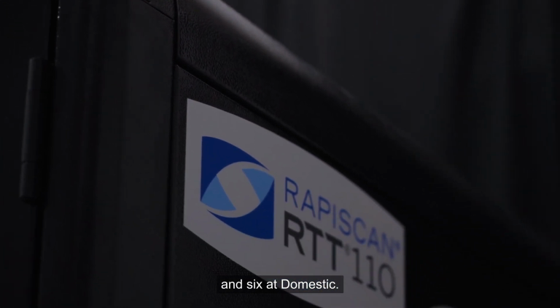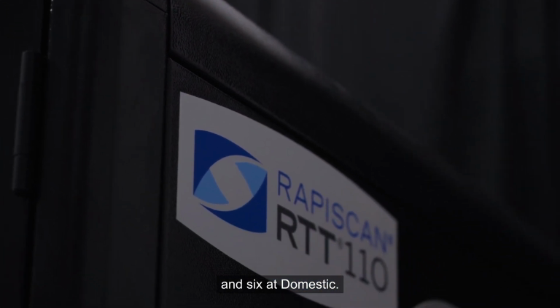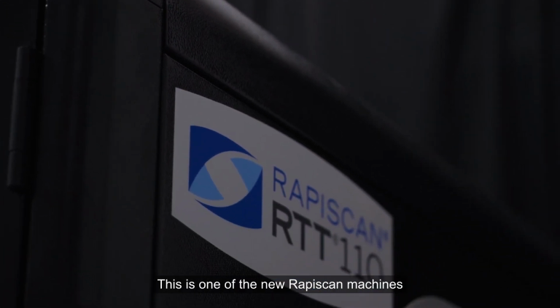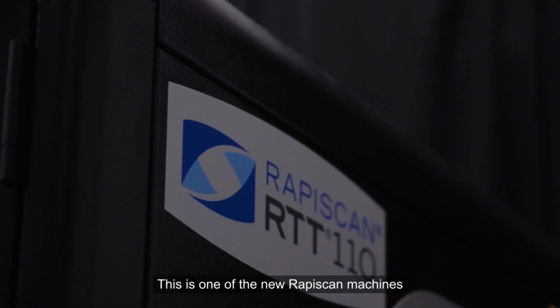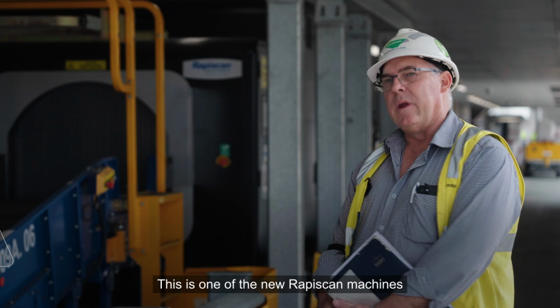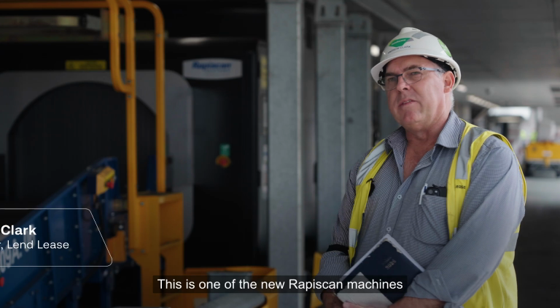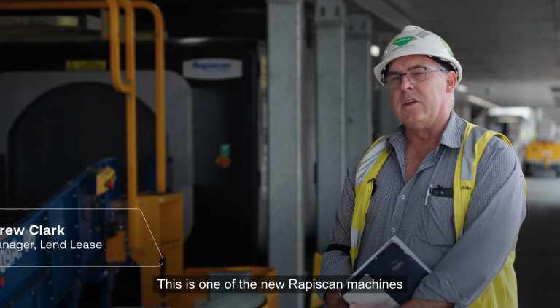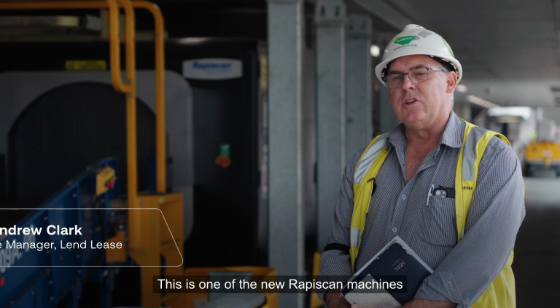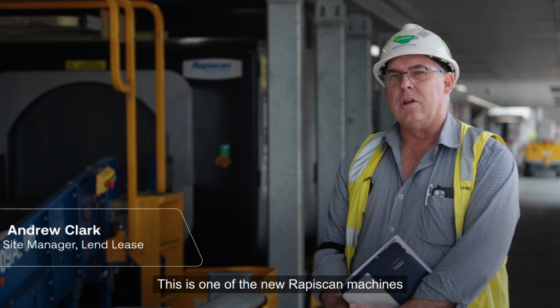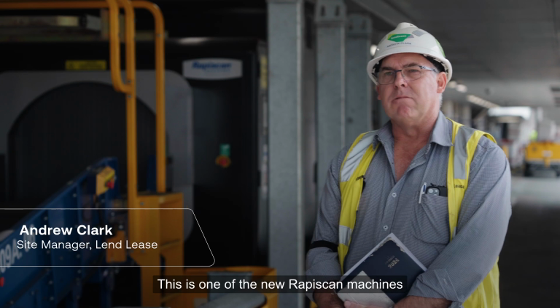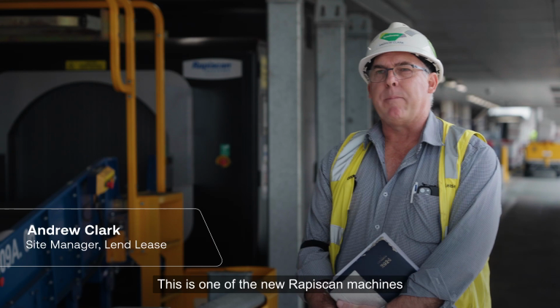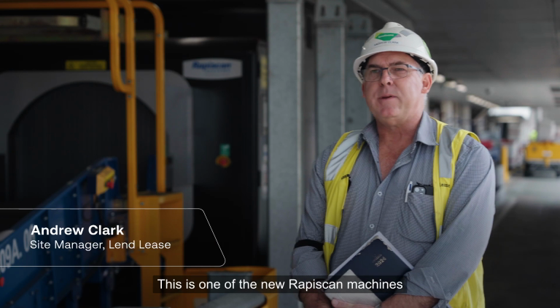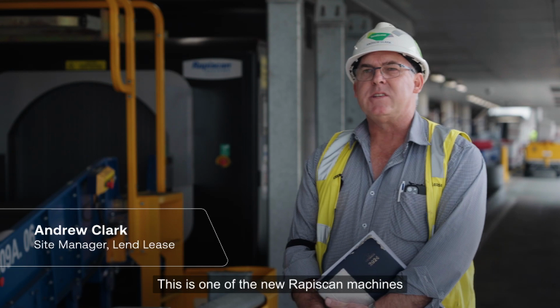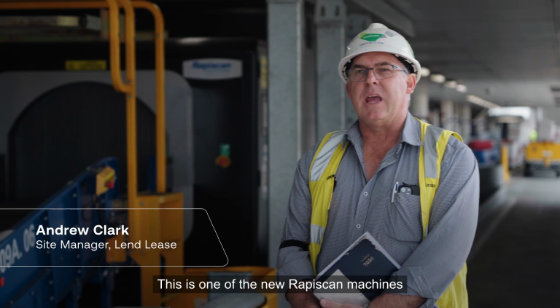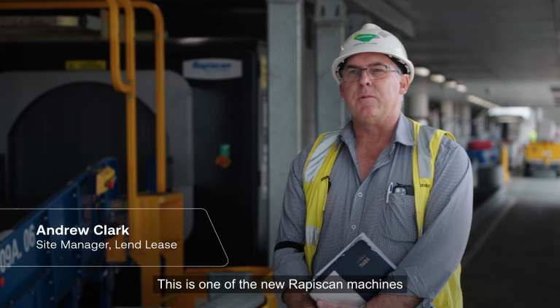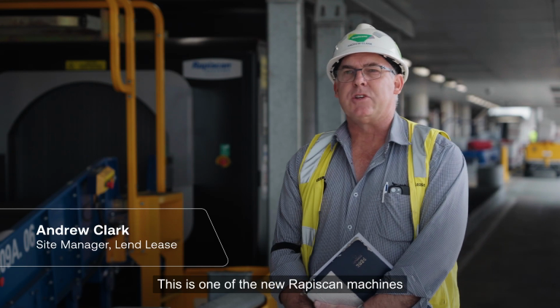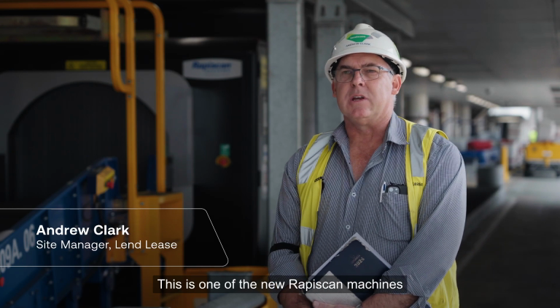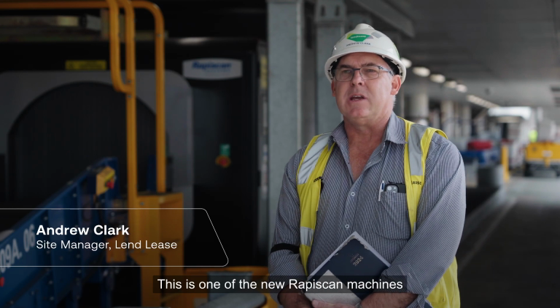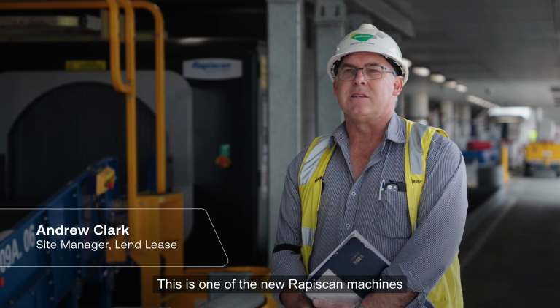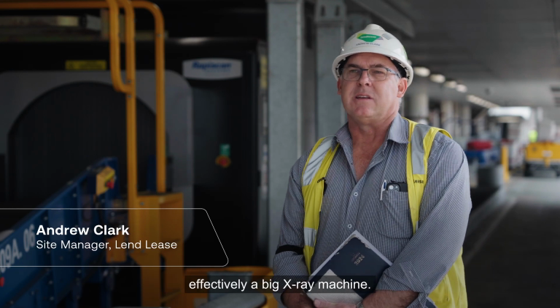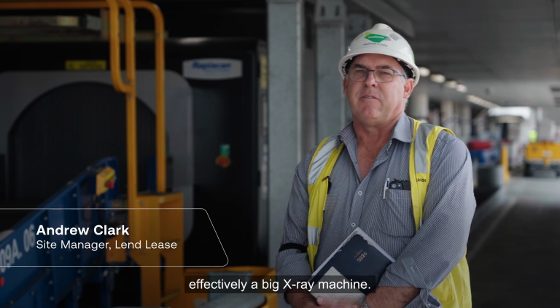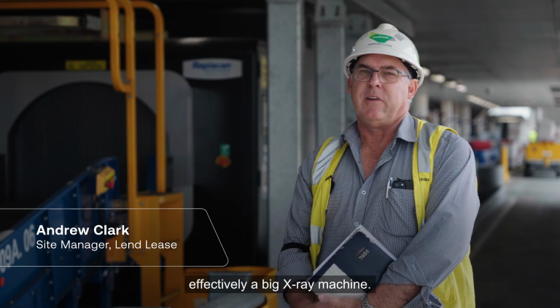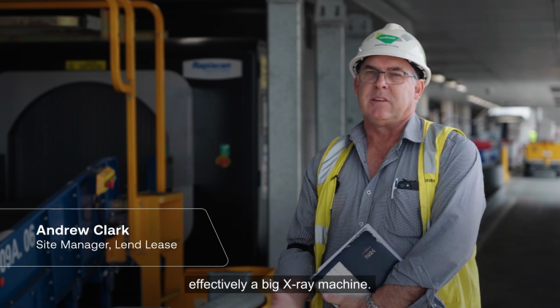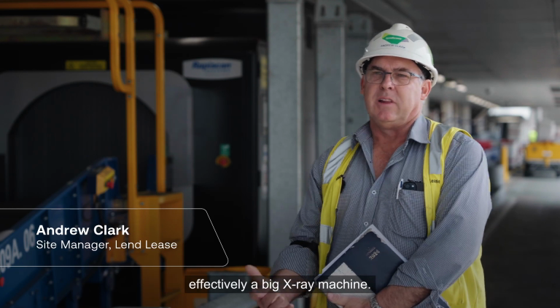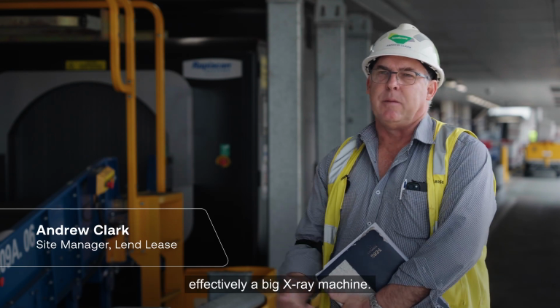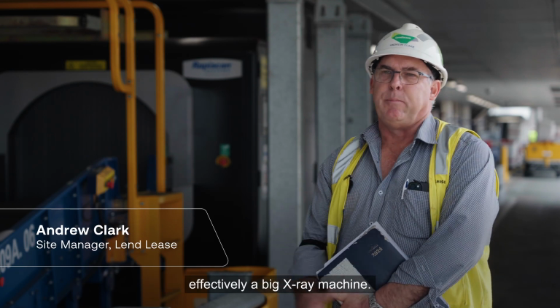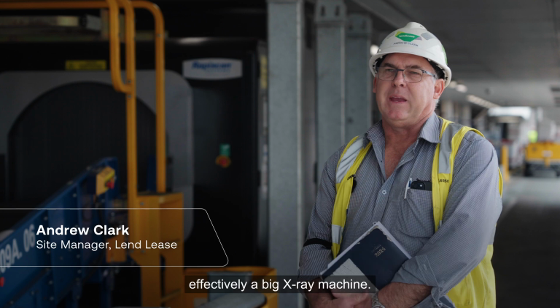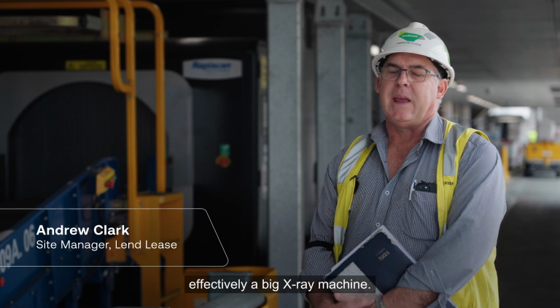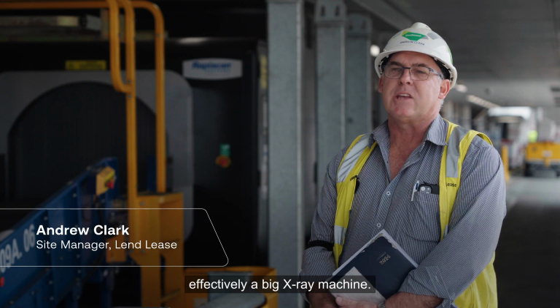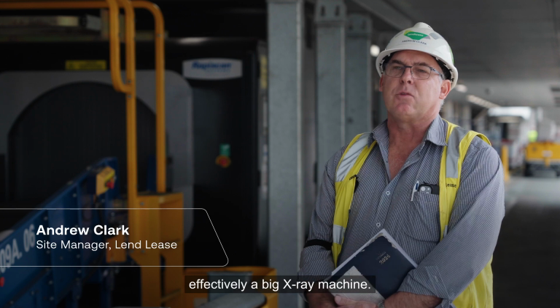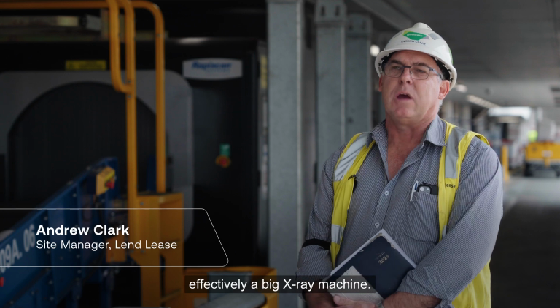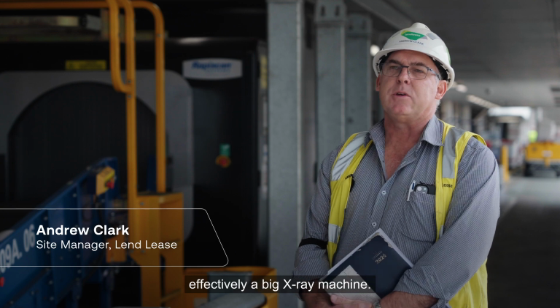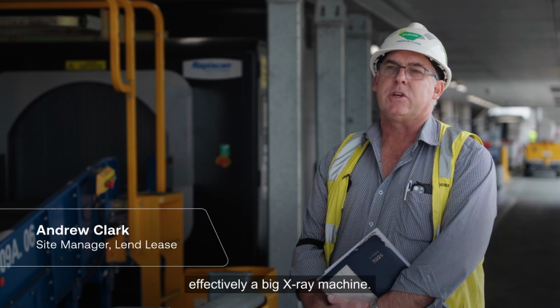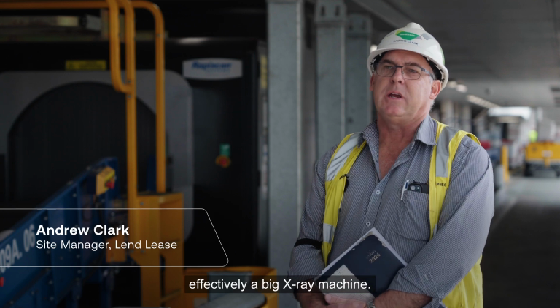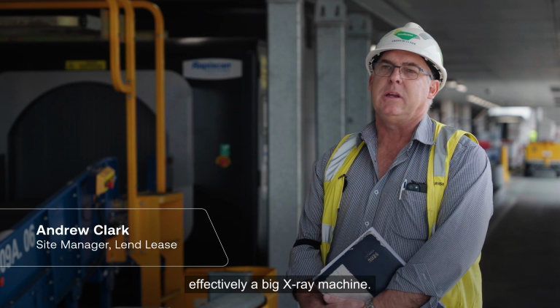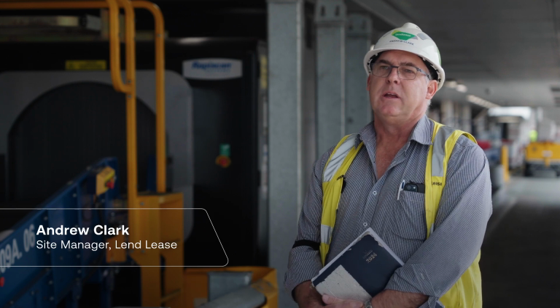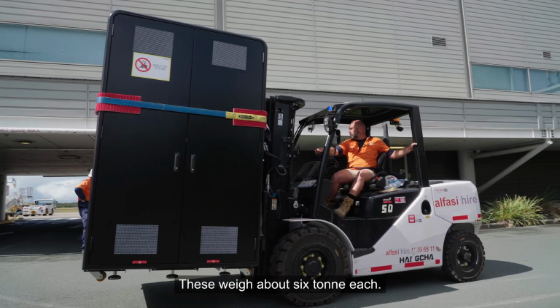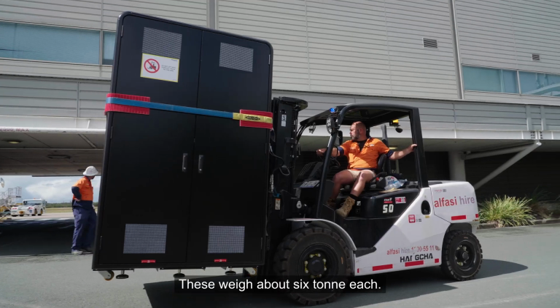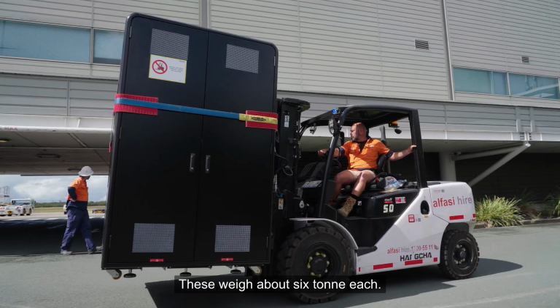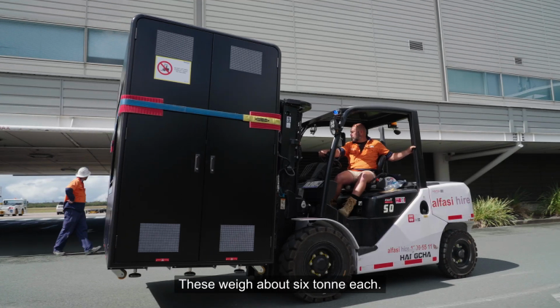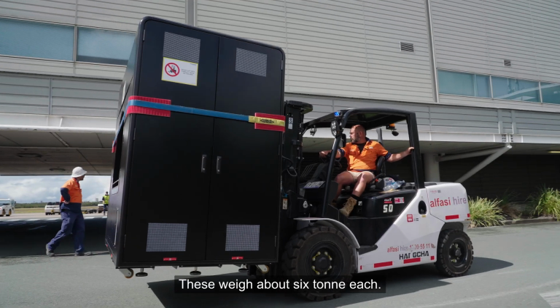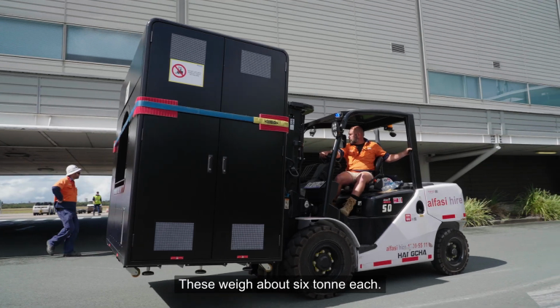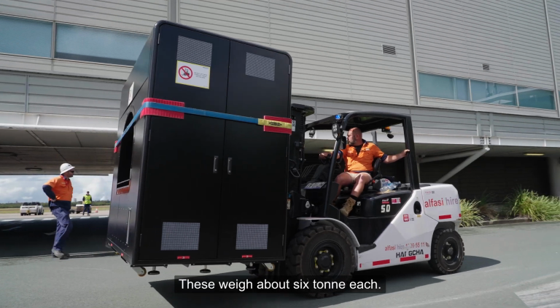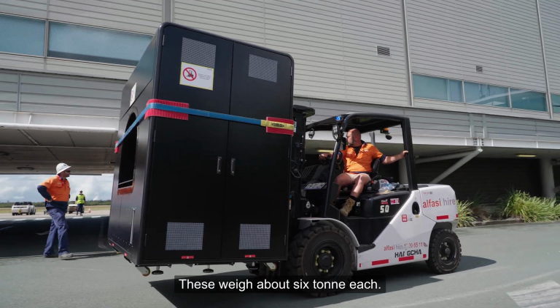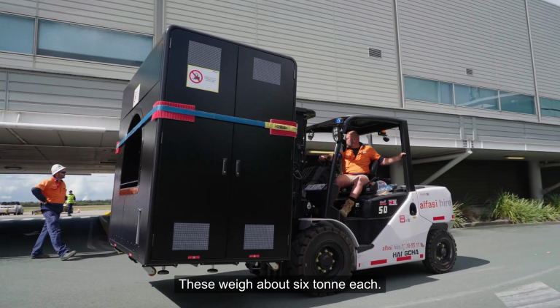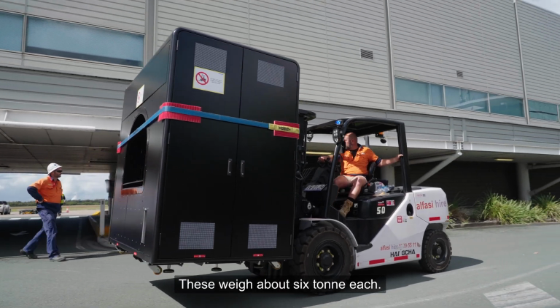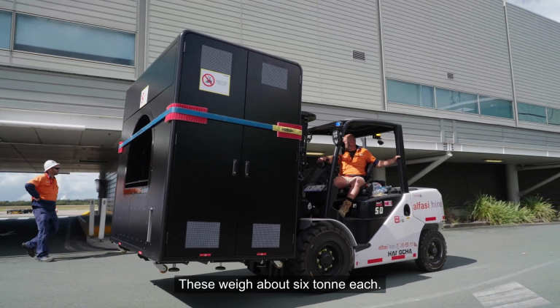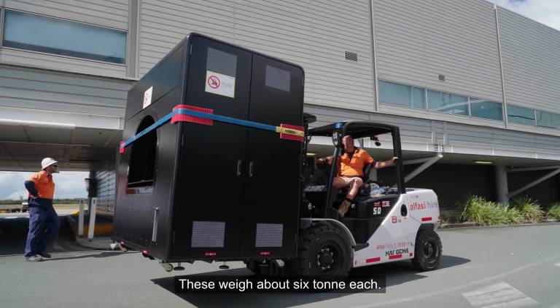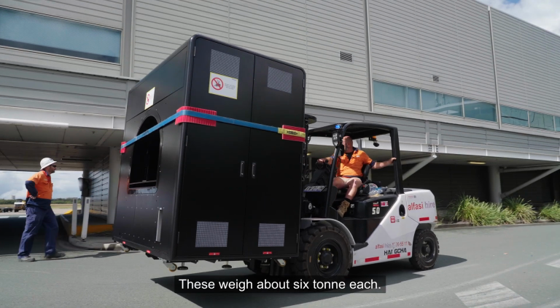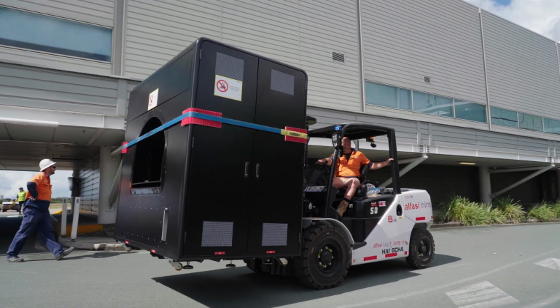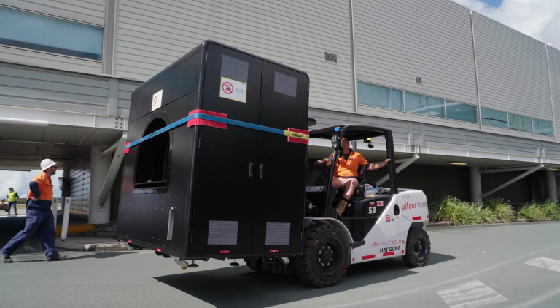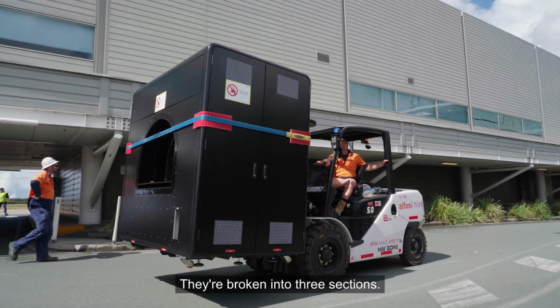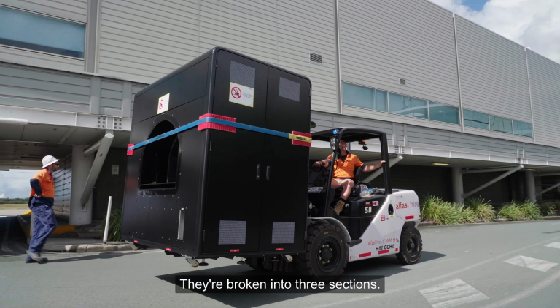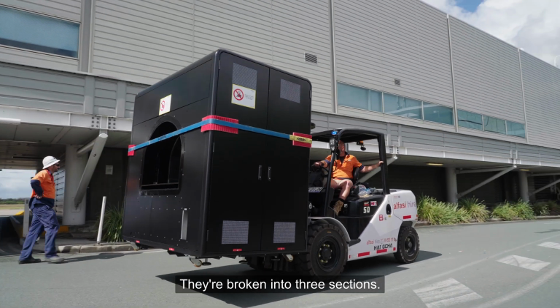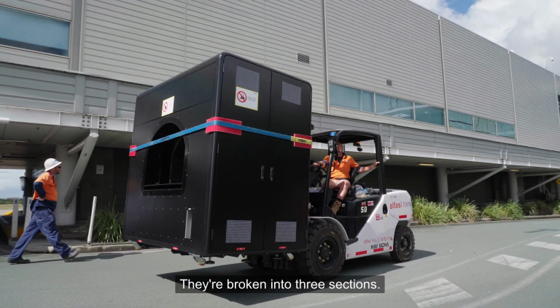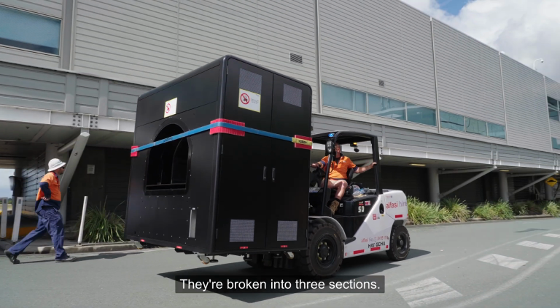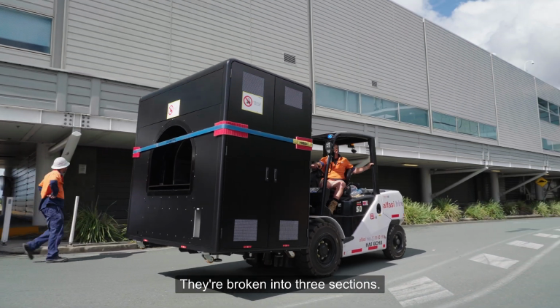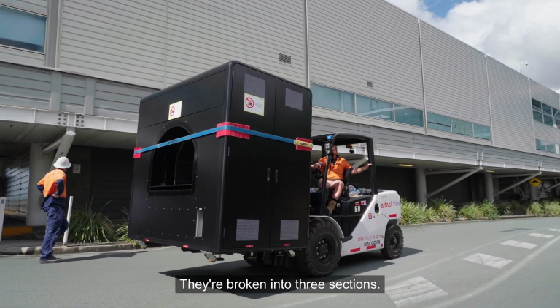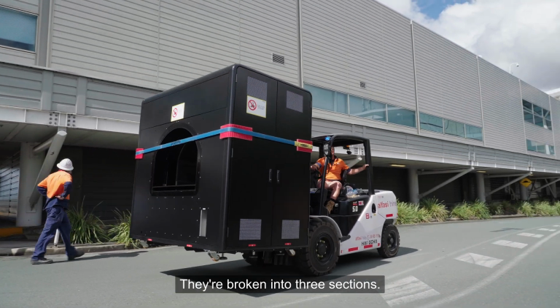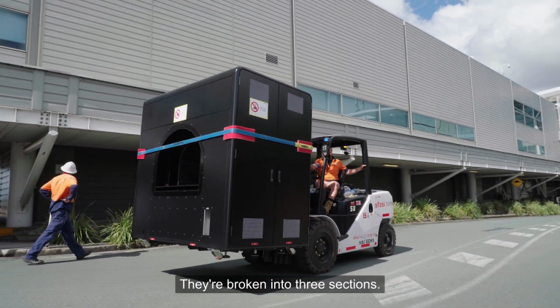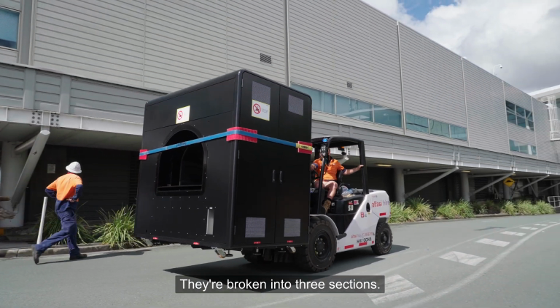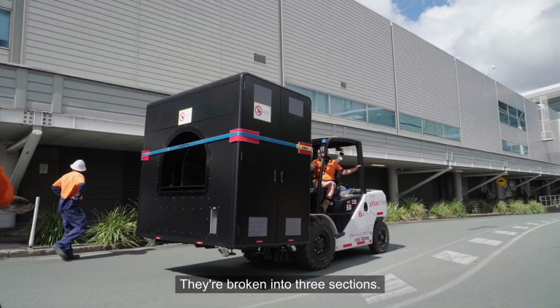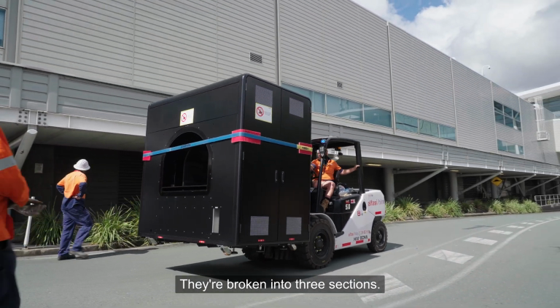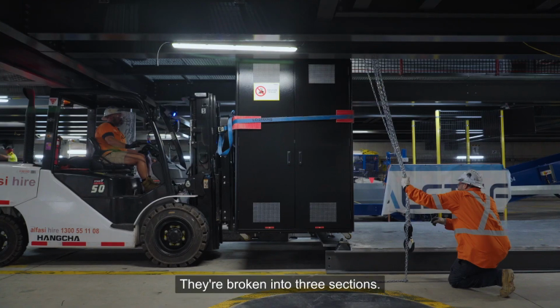This is one of the new RappiScan machines — effectively a big x-ray machine. These weigh about six tonnes each and are broken into three sections.